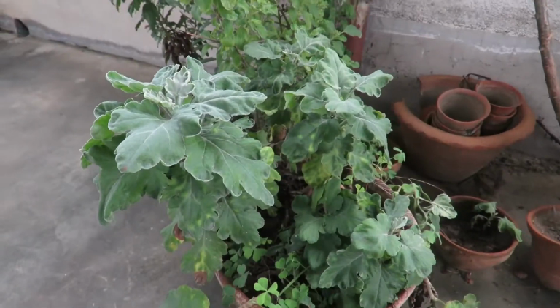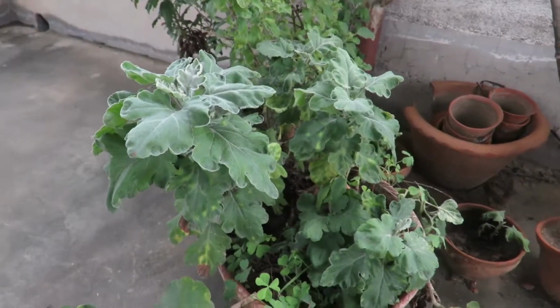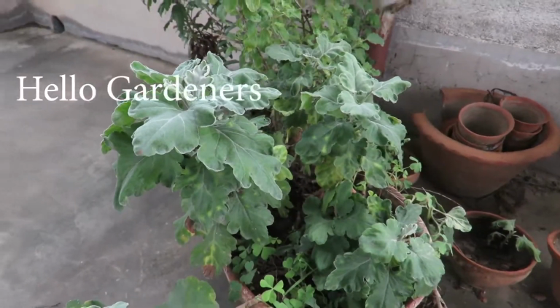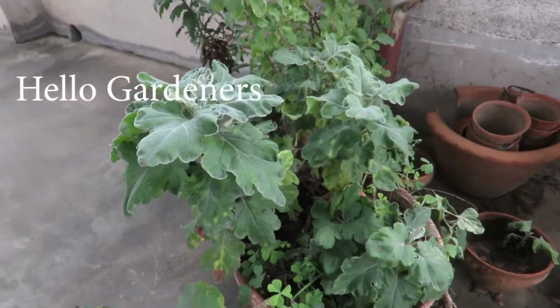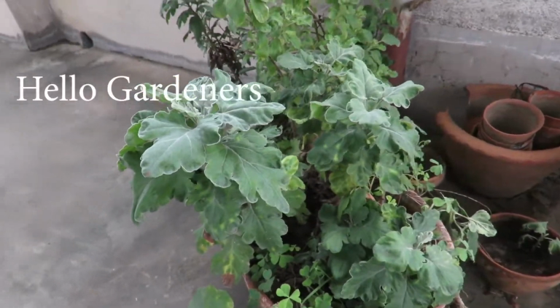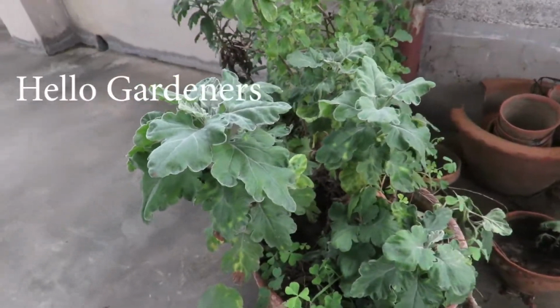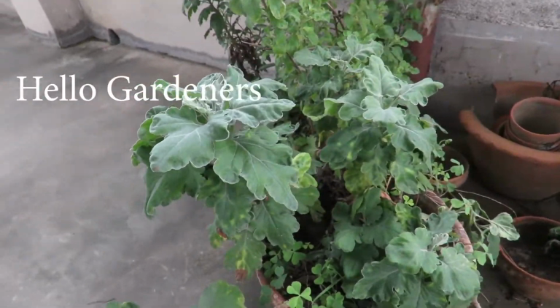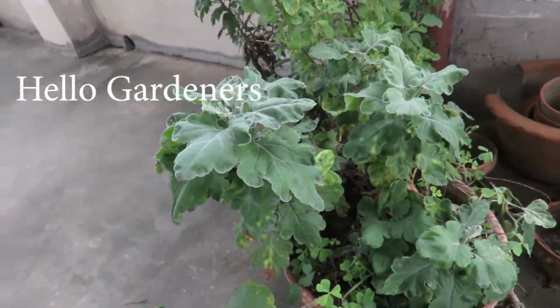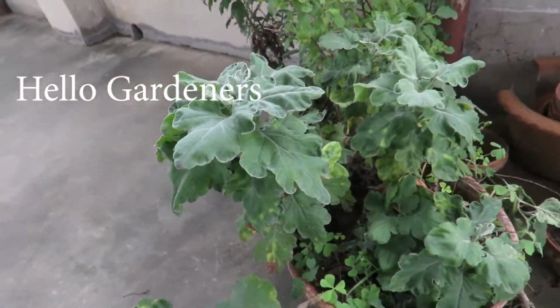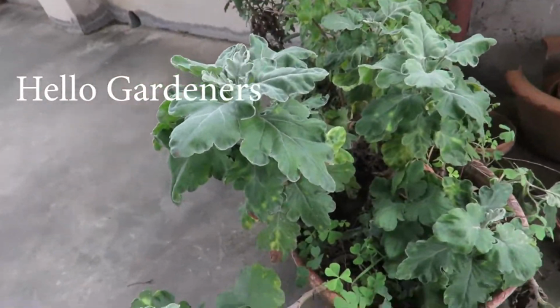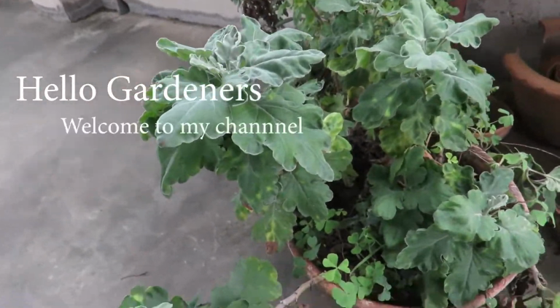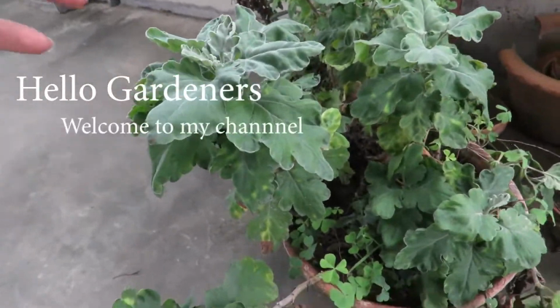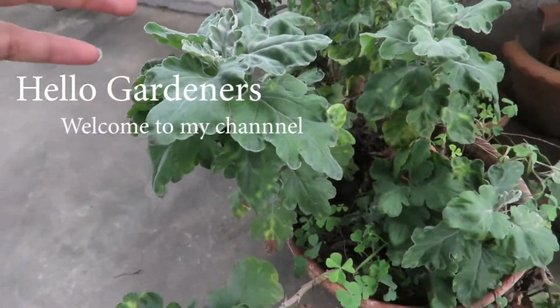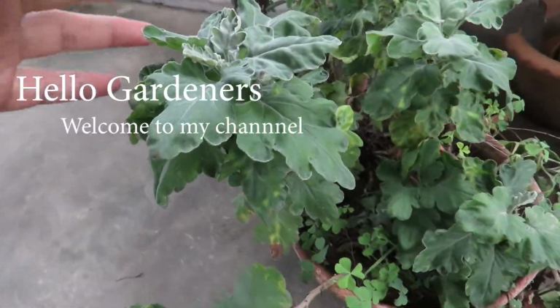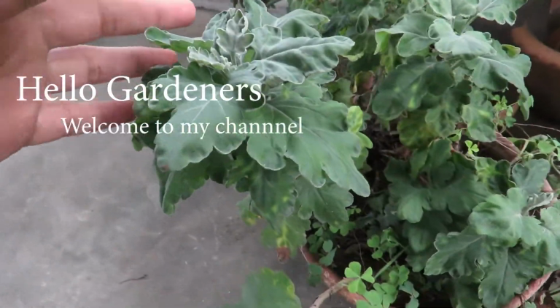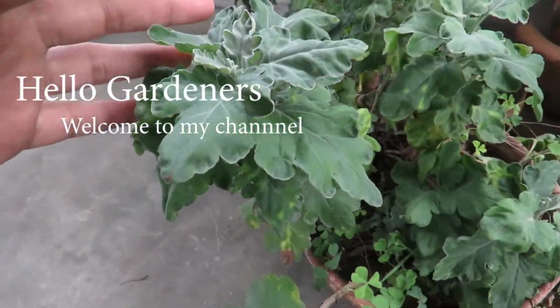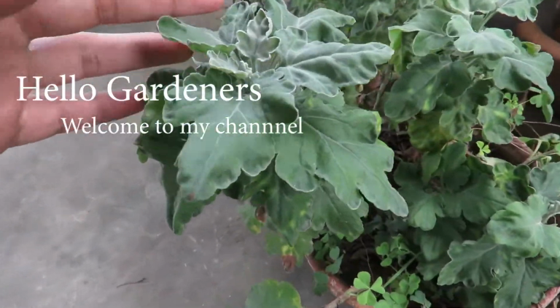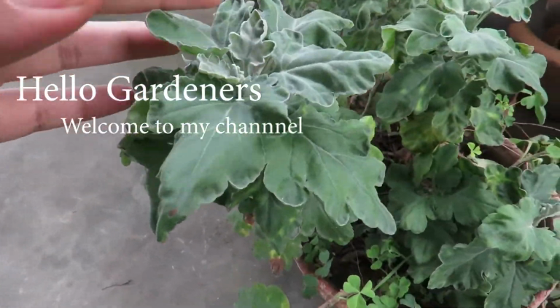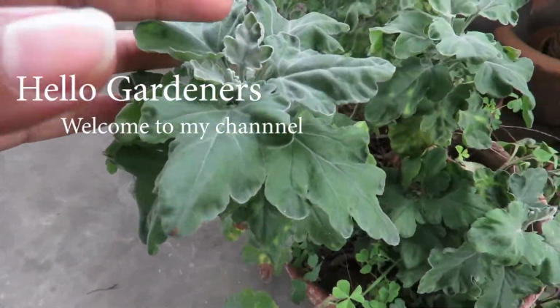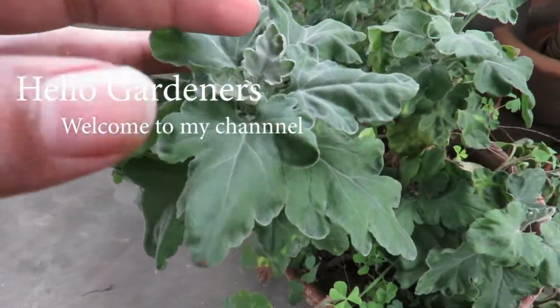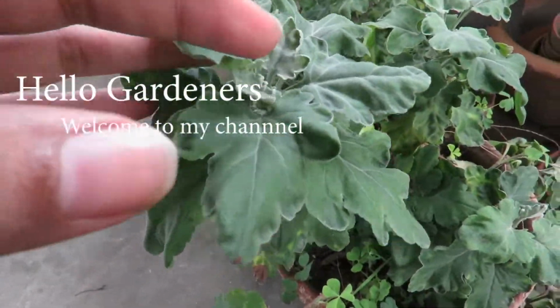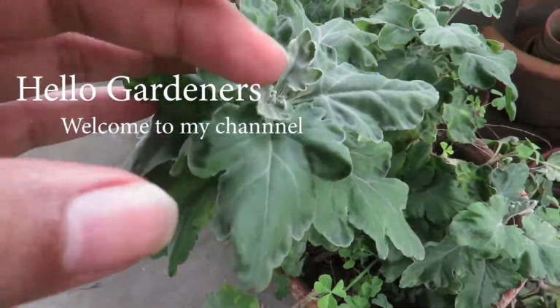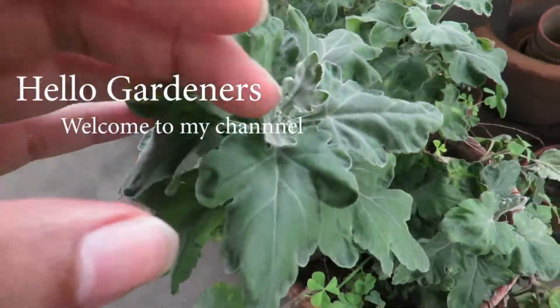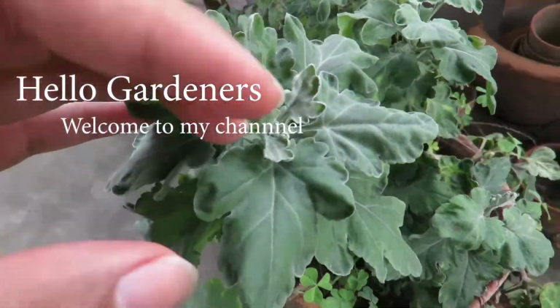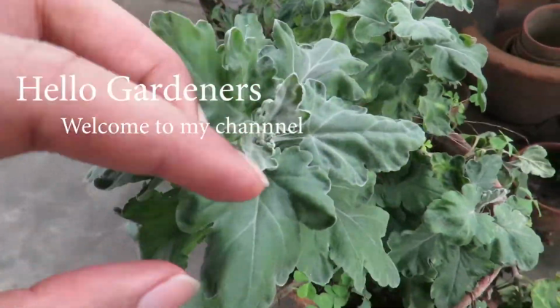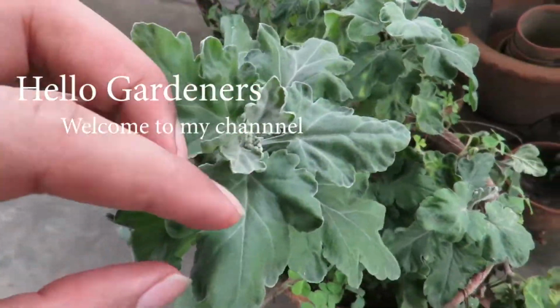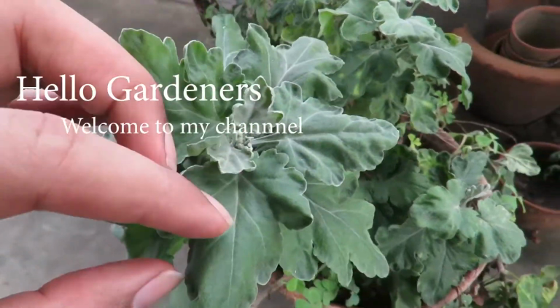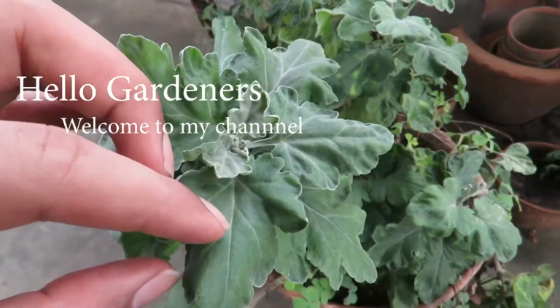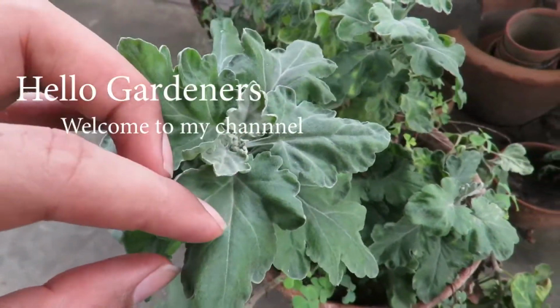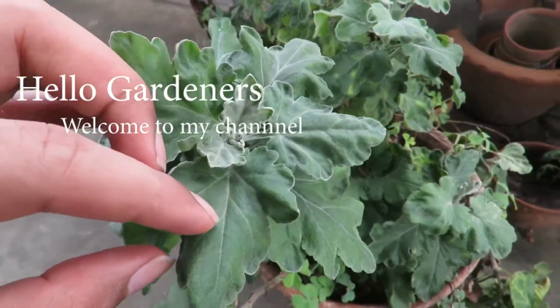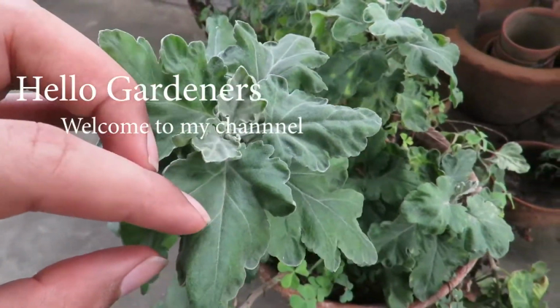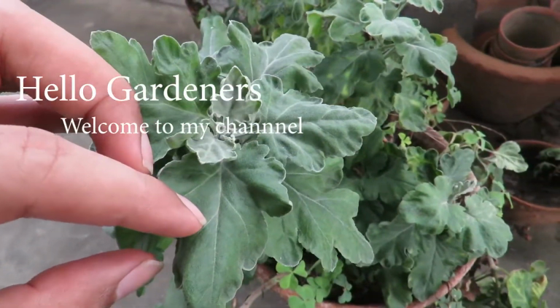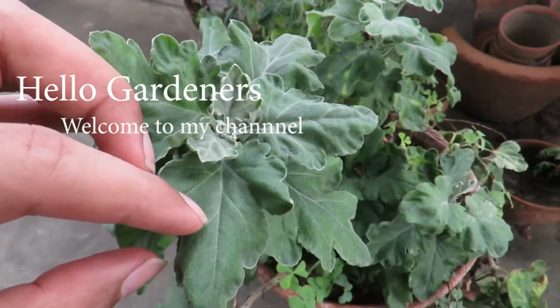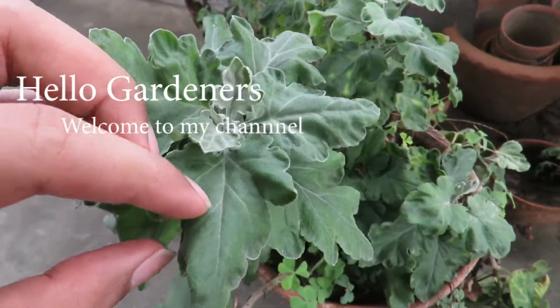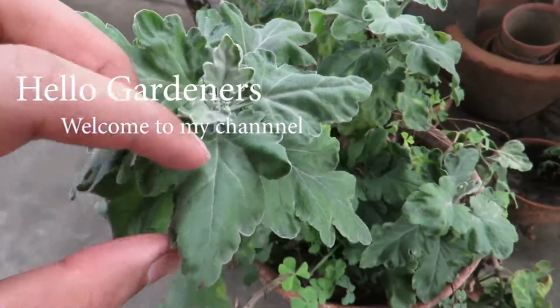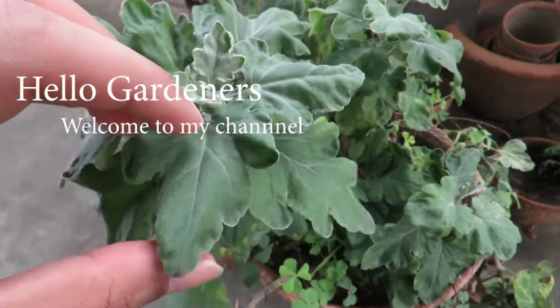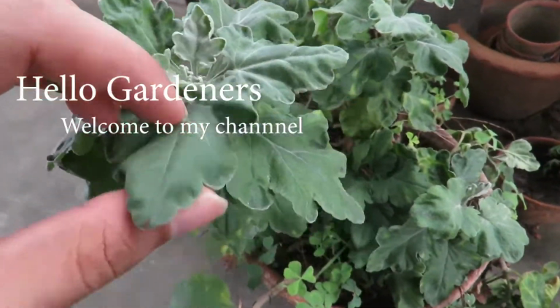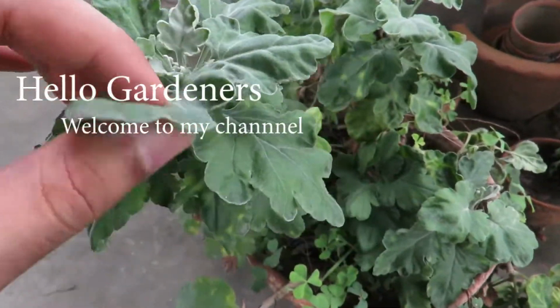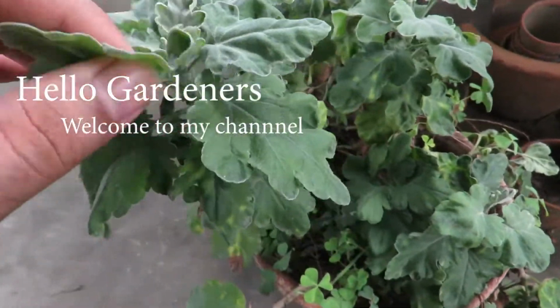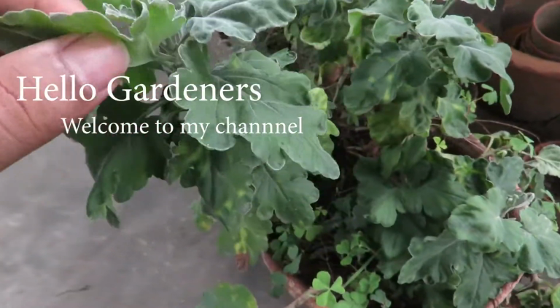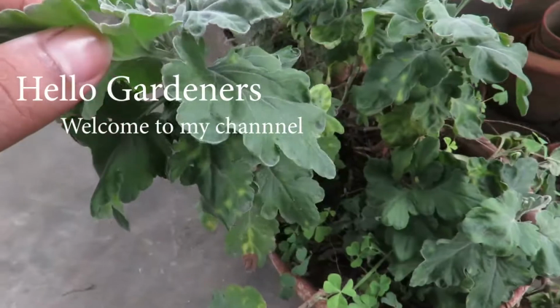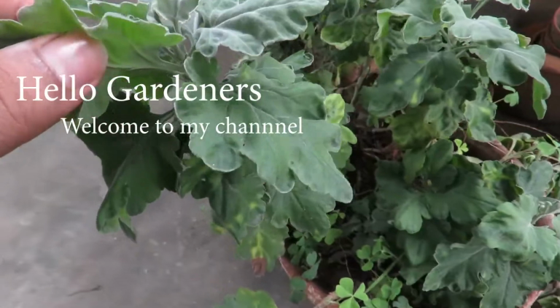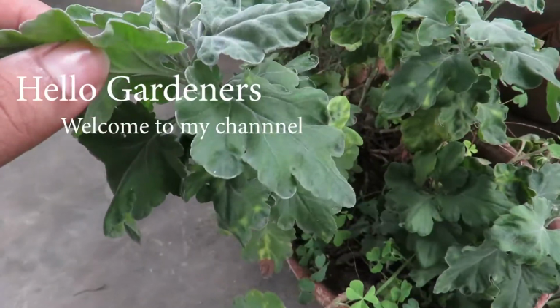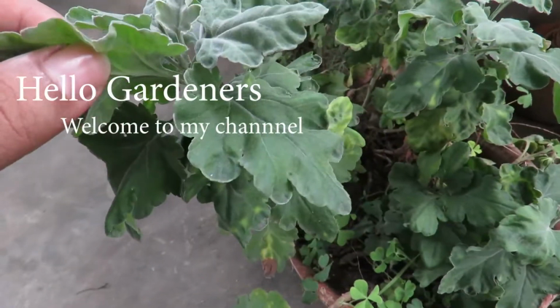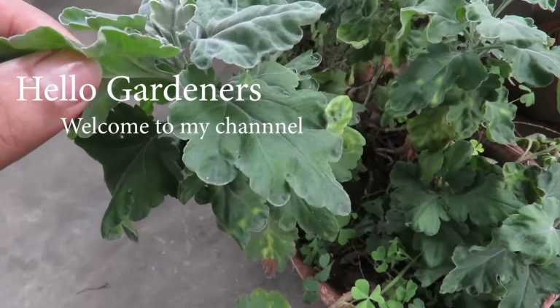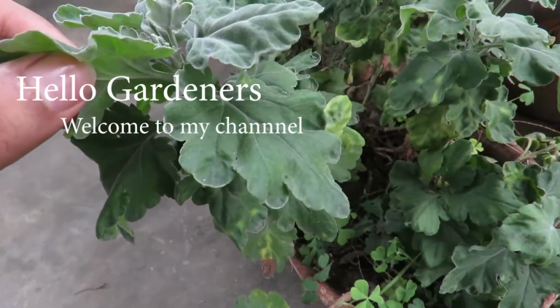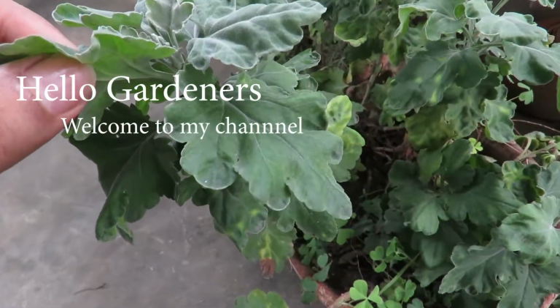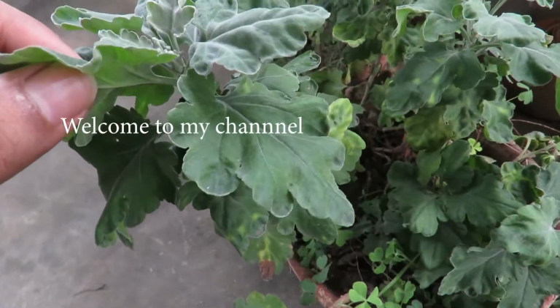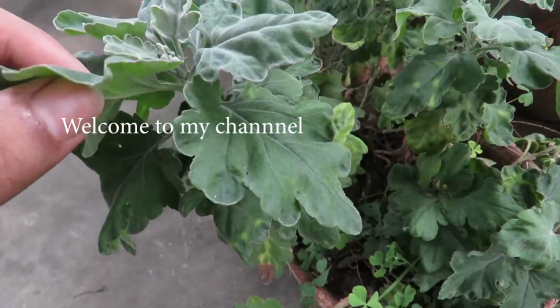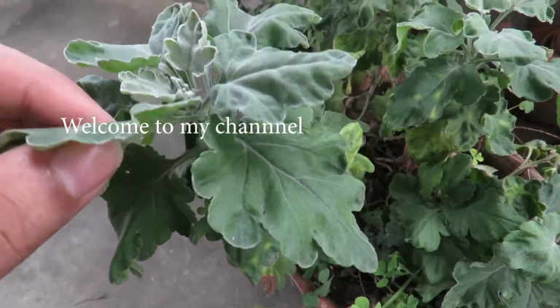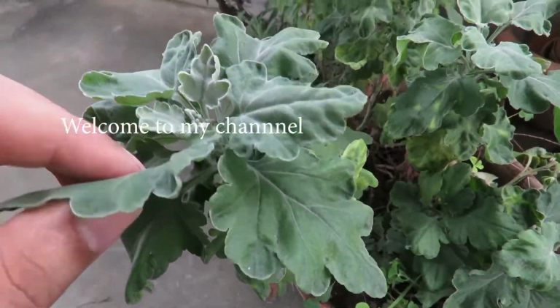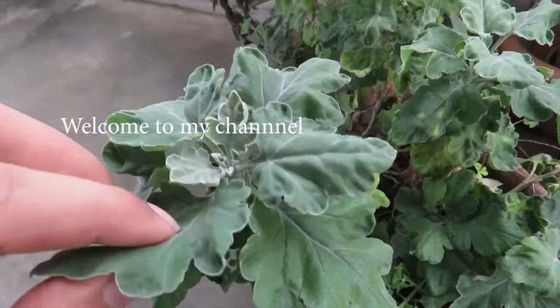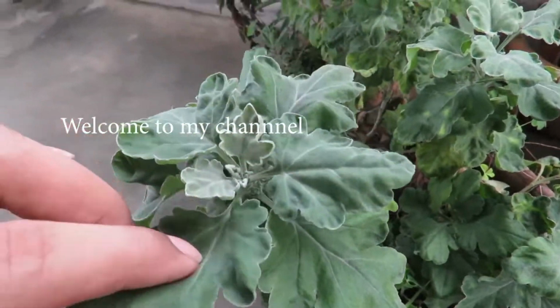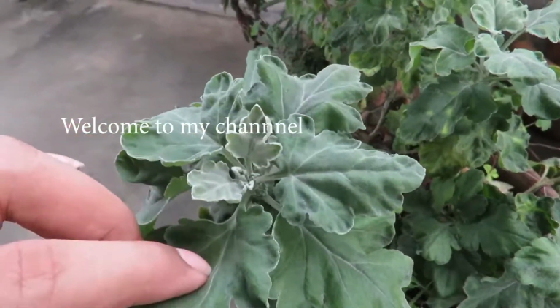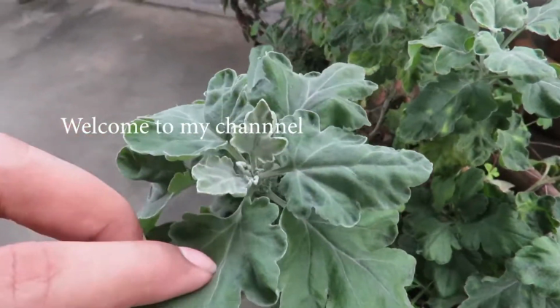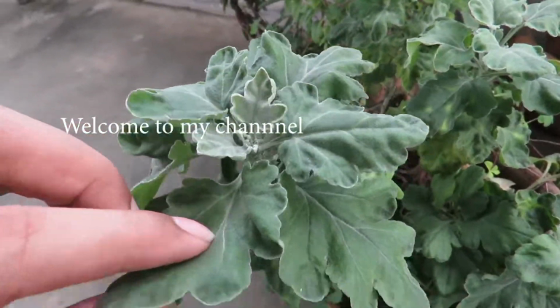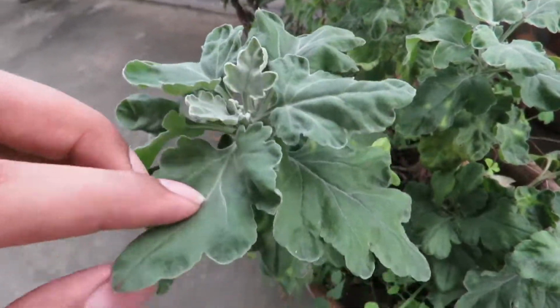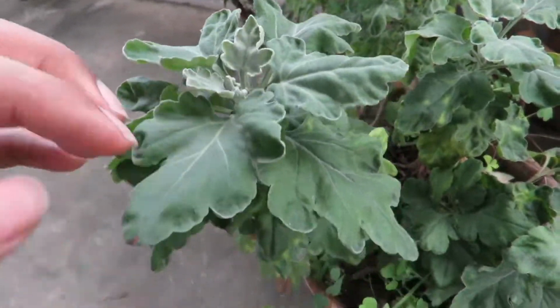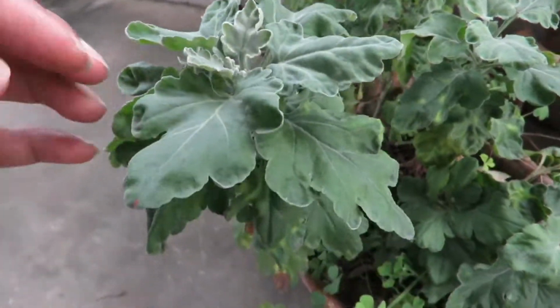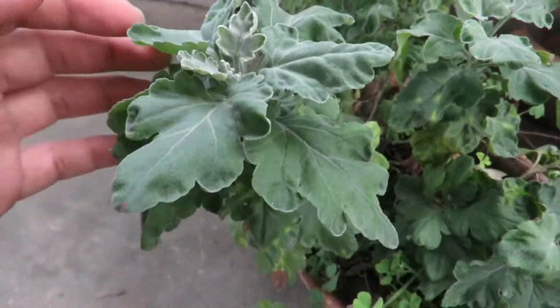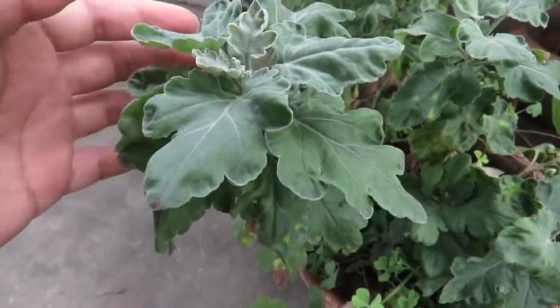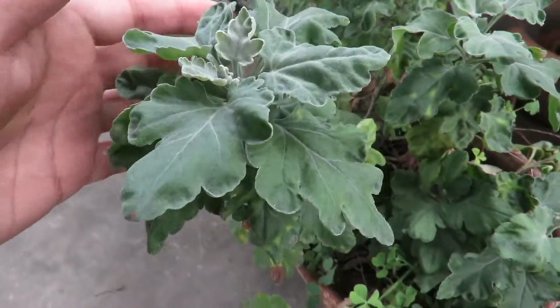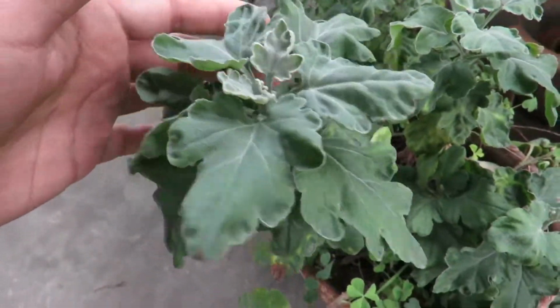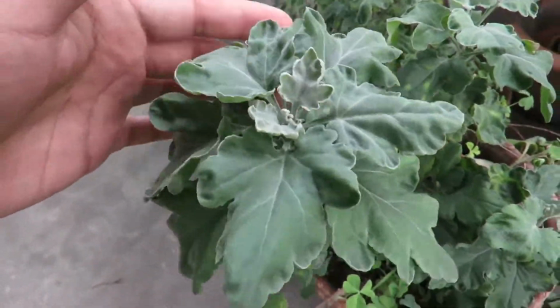Hello gardeners, welcome to my channel. In this video we will talk about growing chrysanthemums from cuttings.